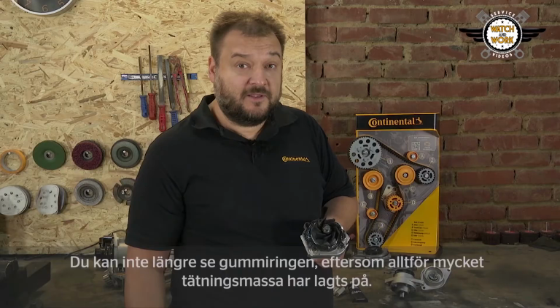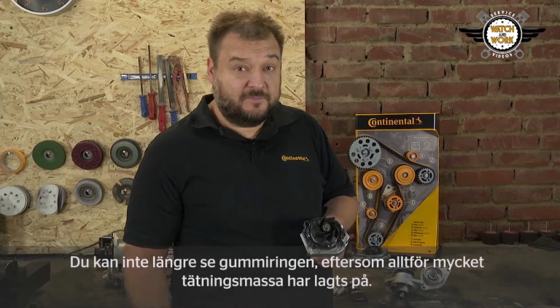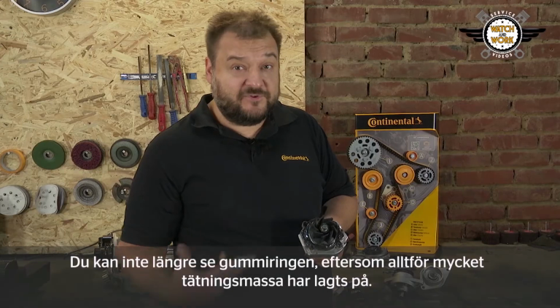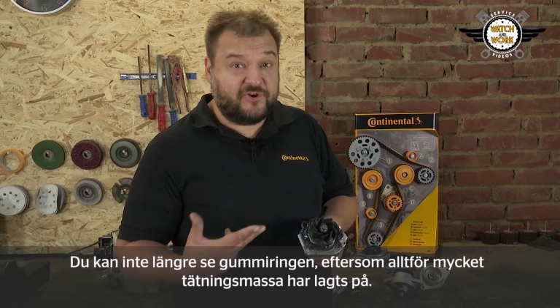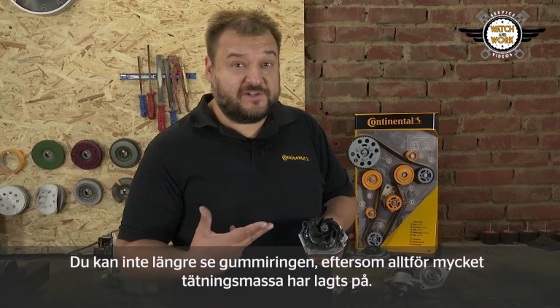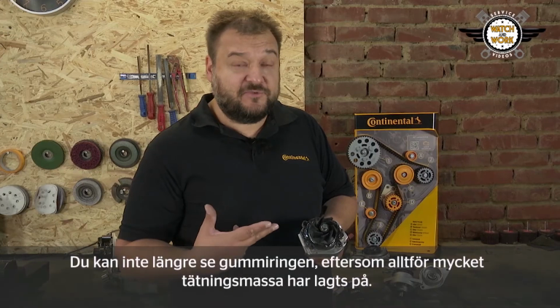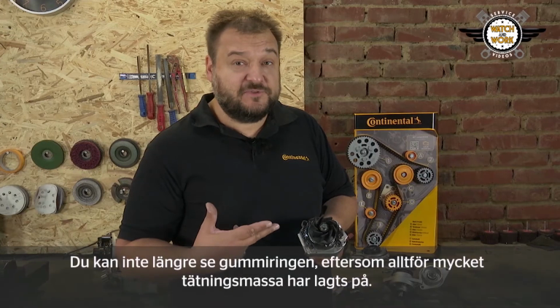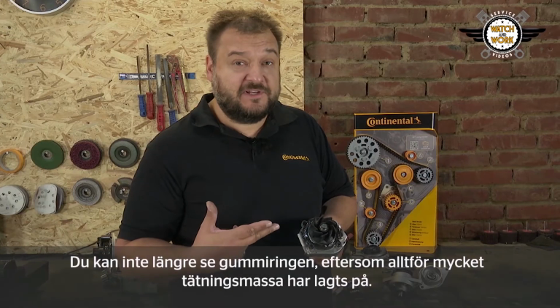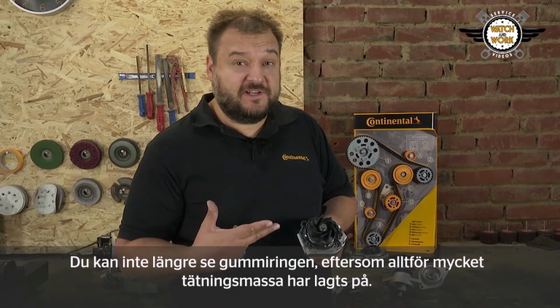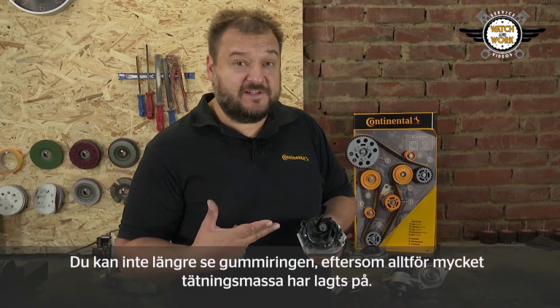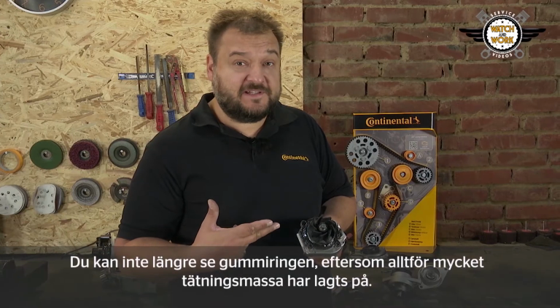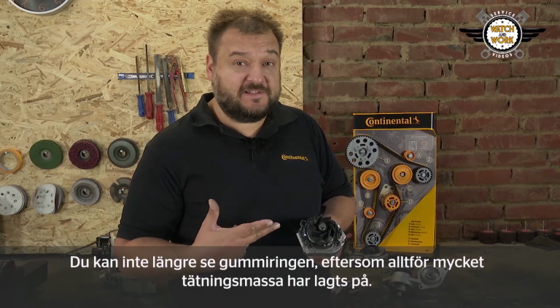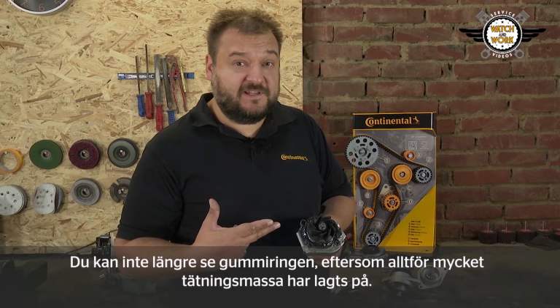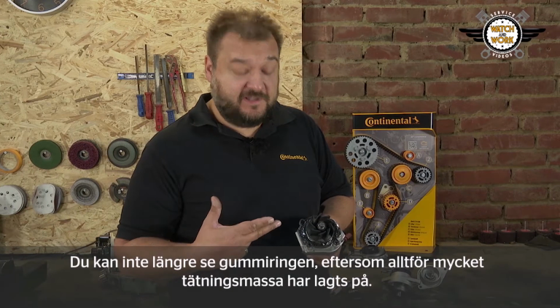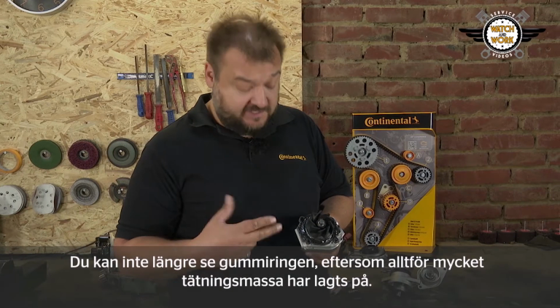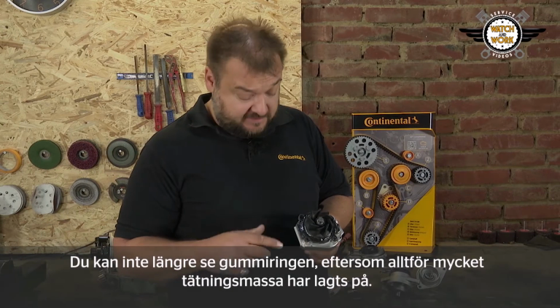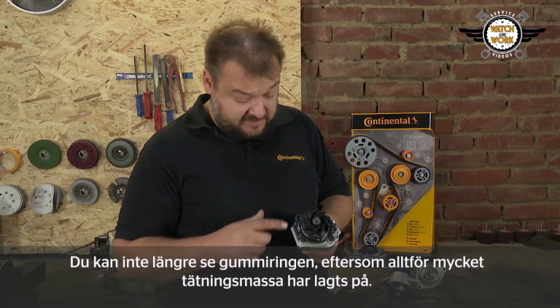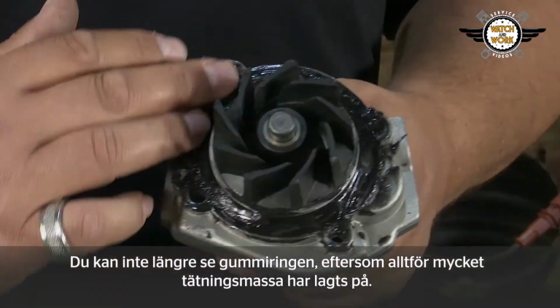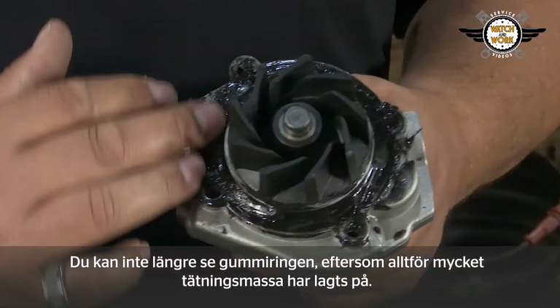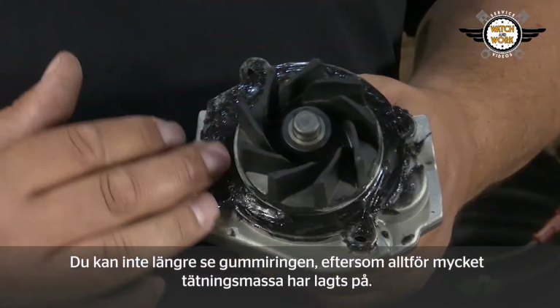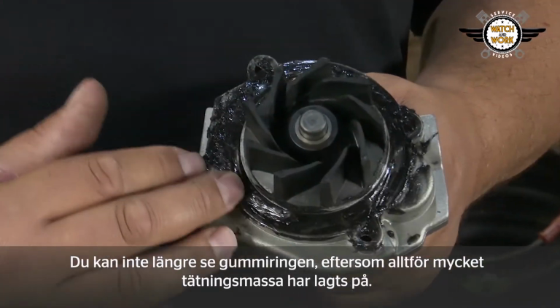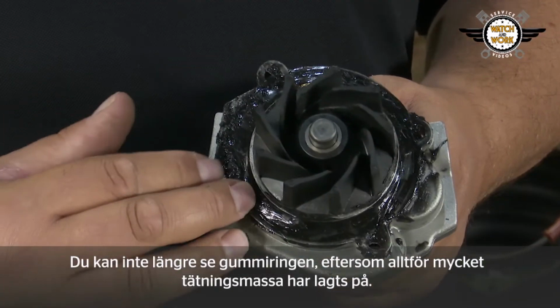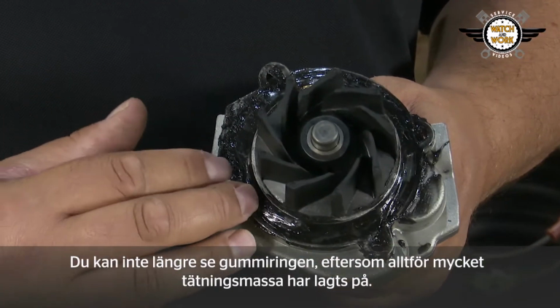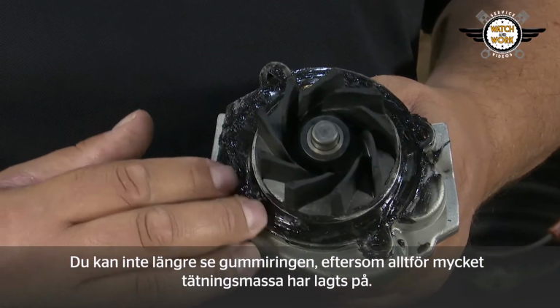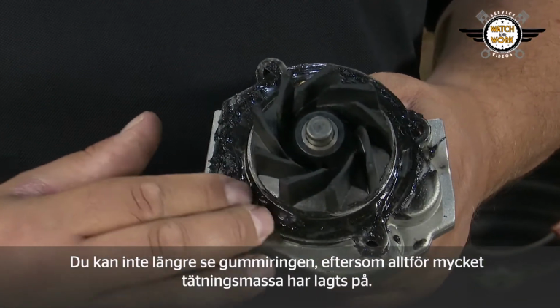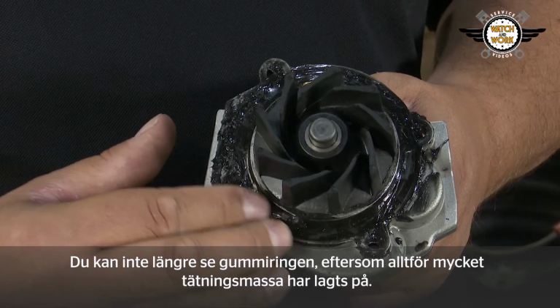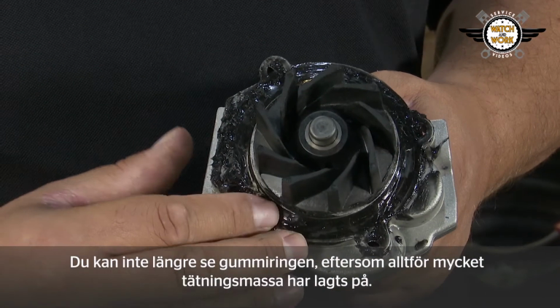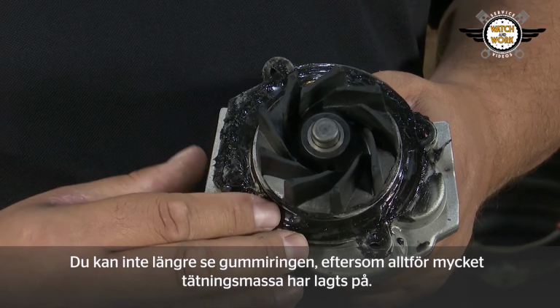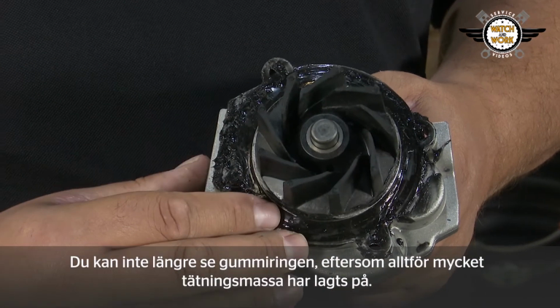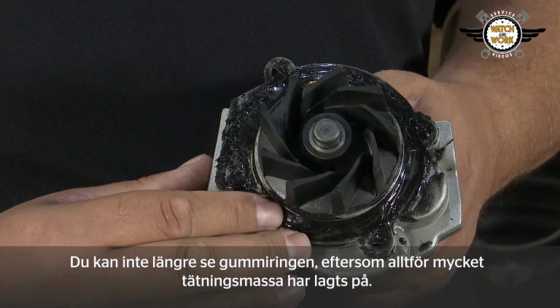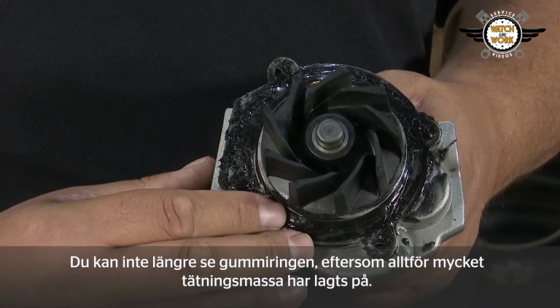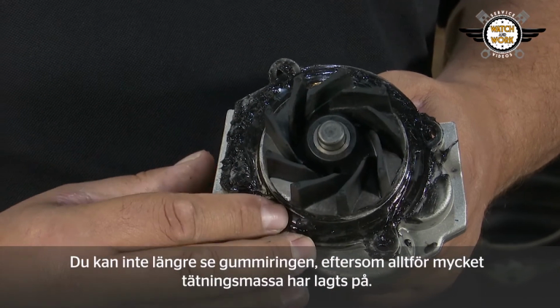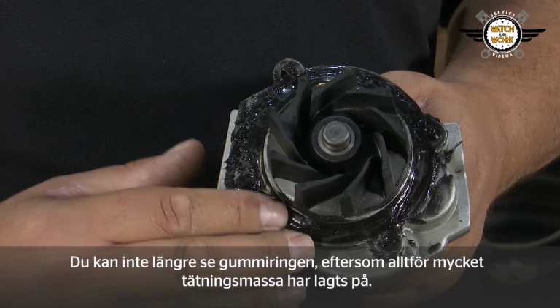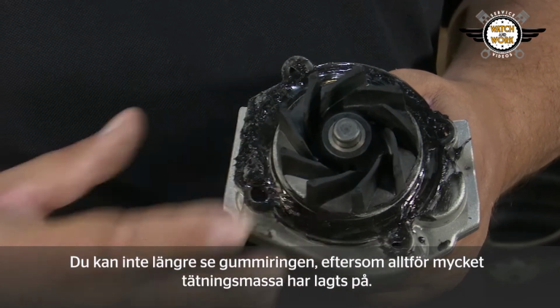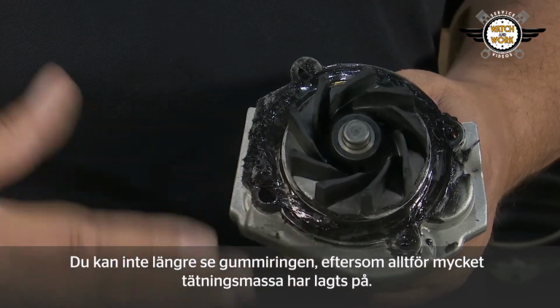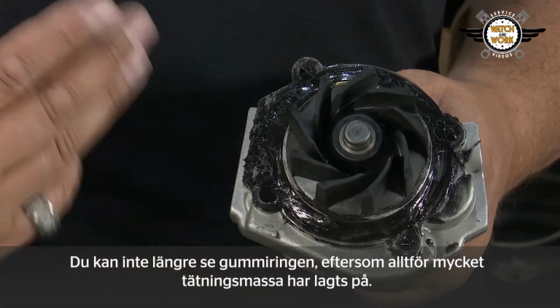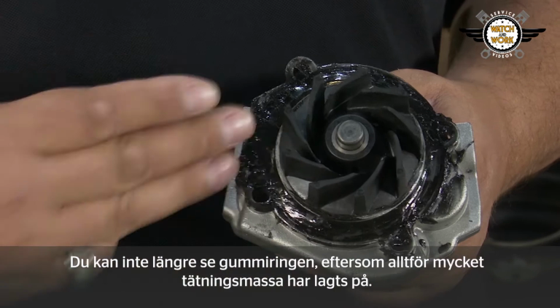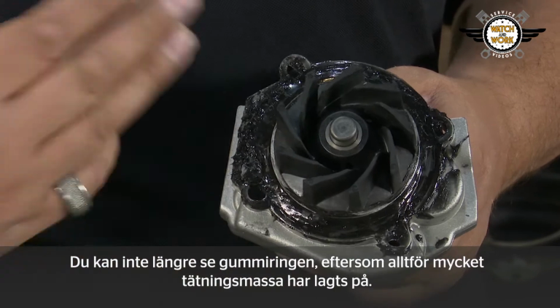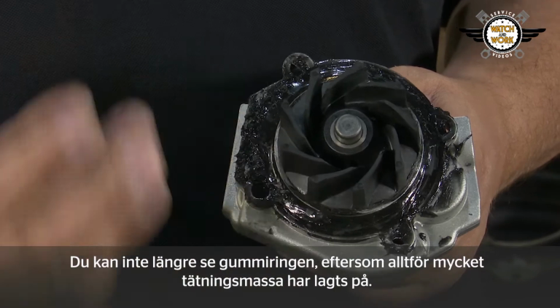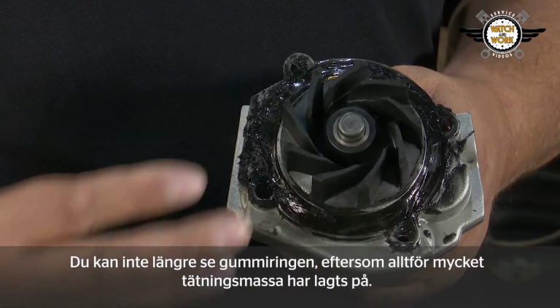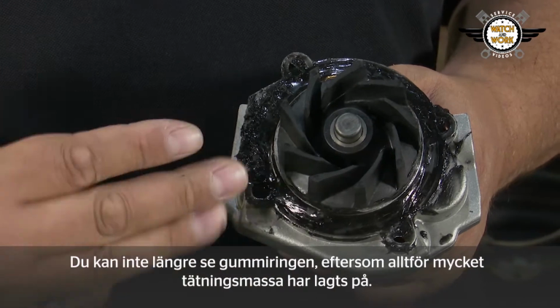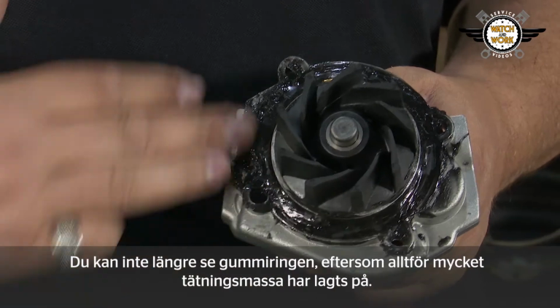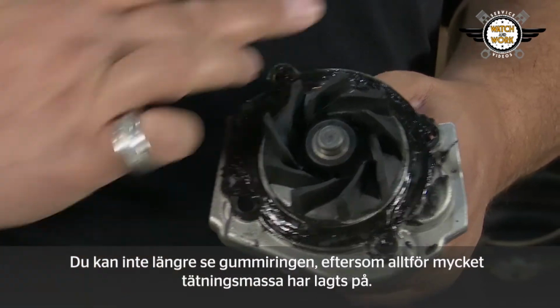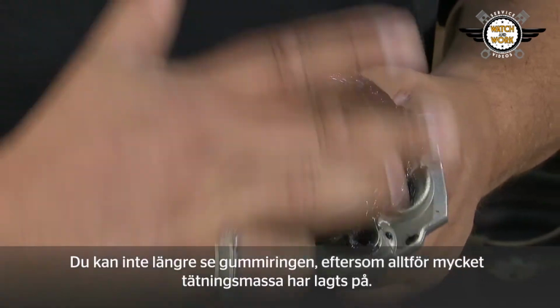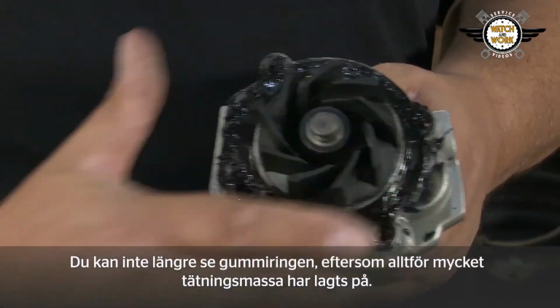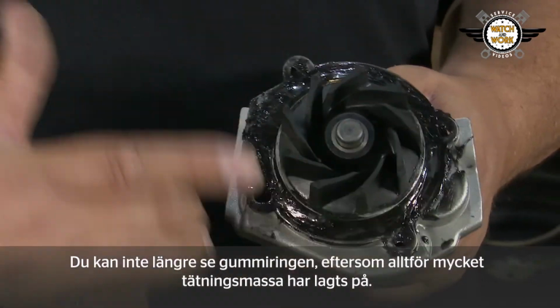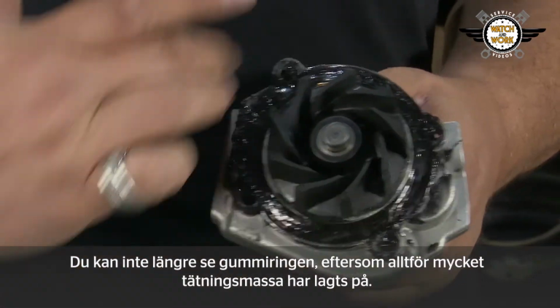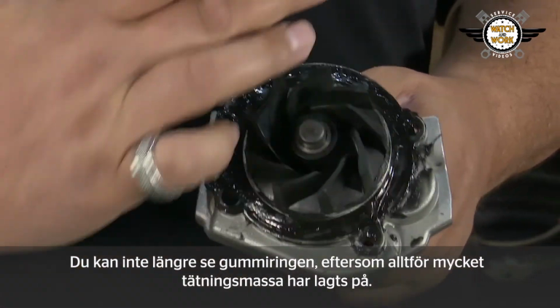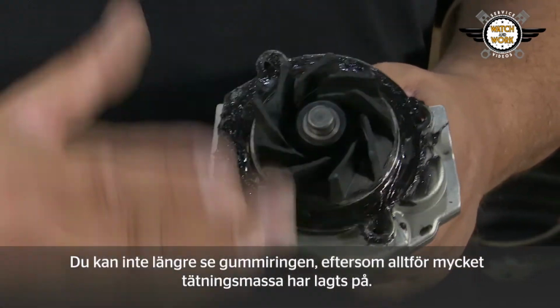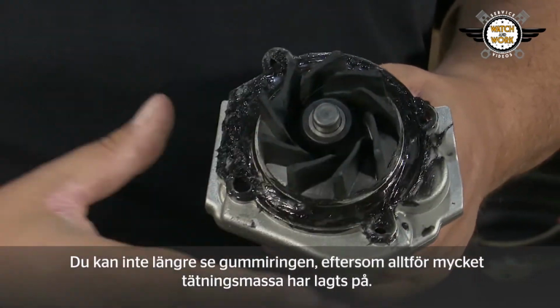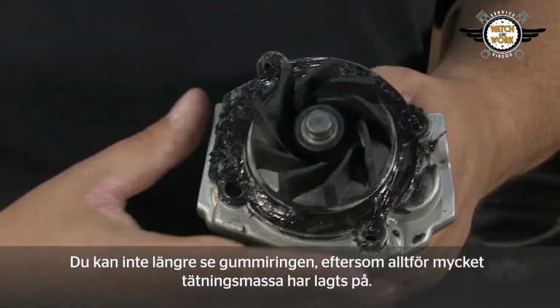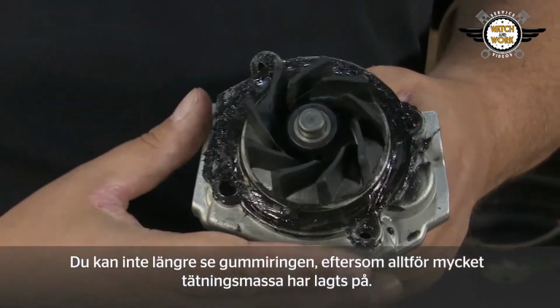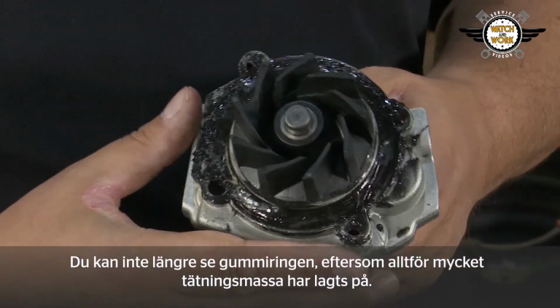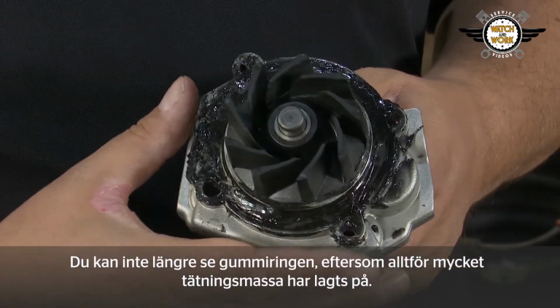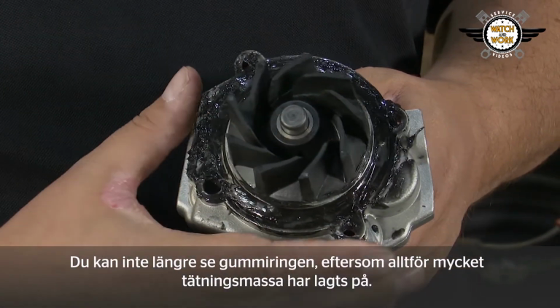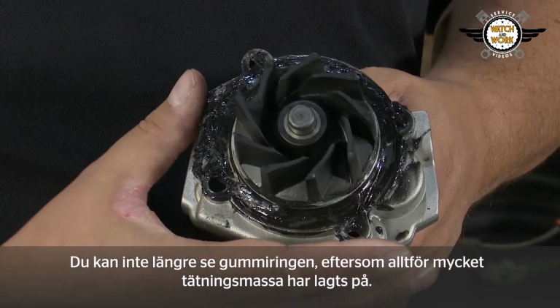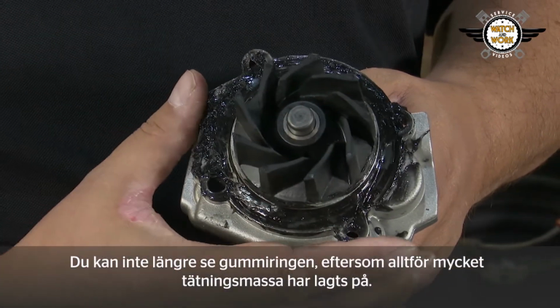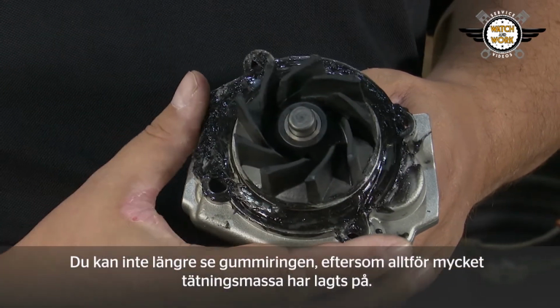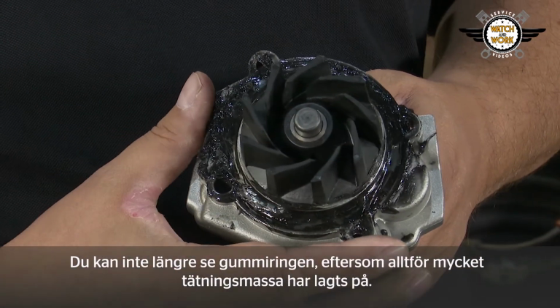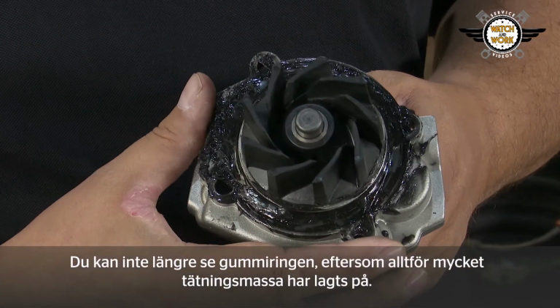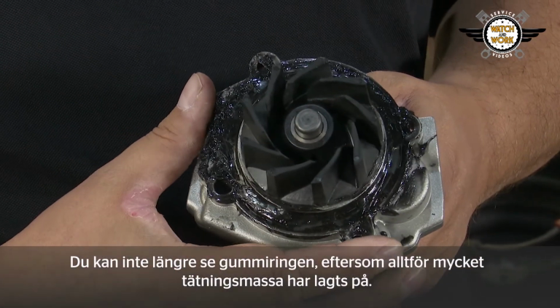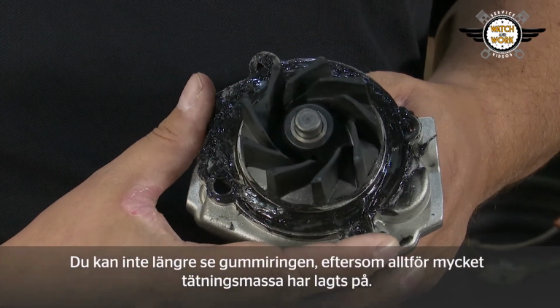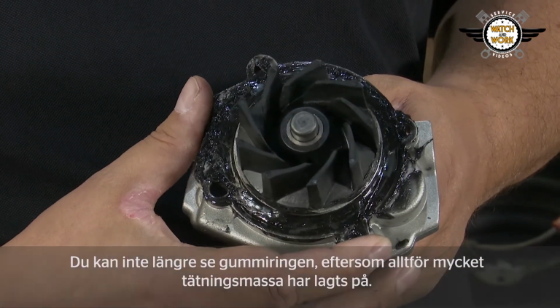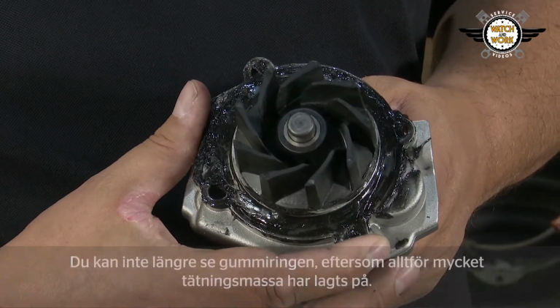This one here is a particular horror story. You can't see any of the rubber anymore — it's completely immersed in sealing compound paste.